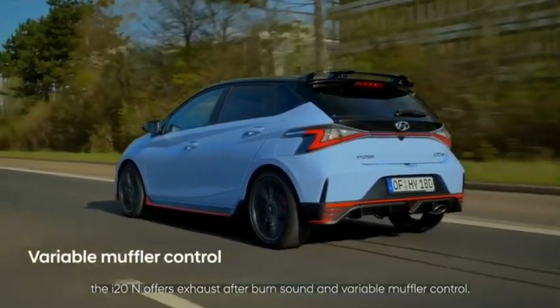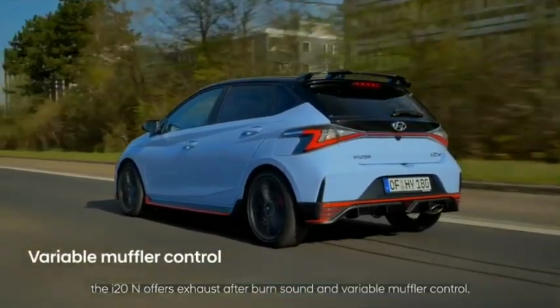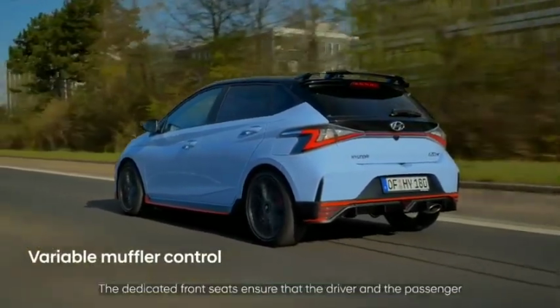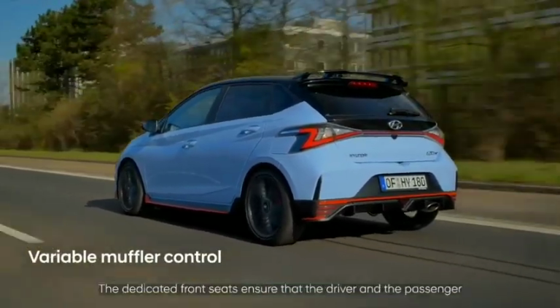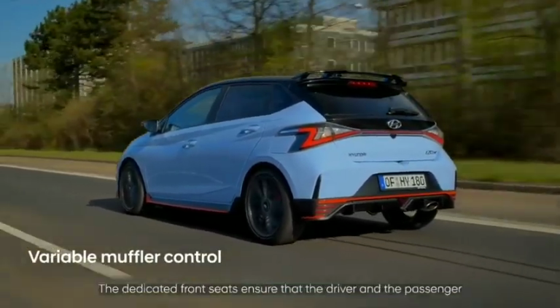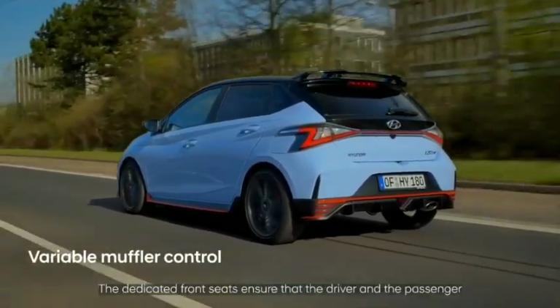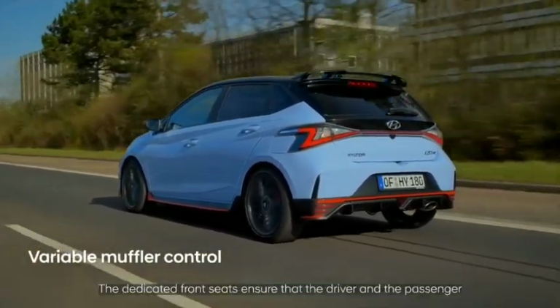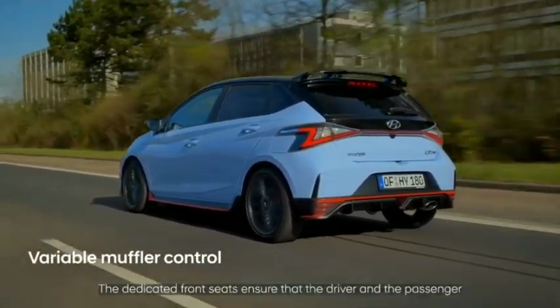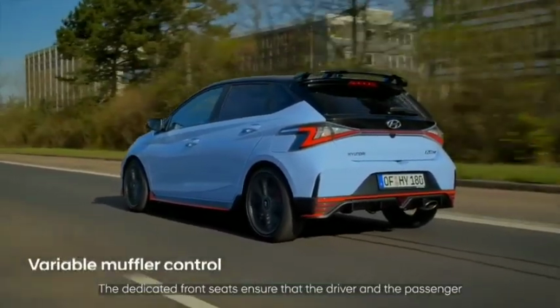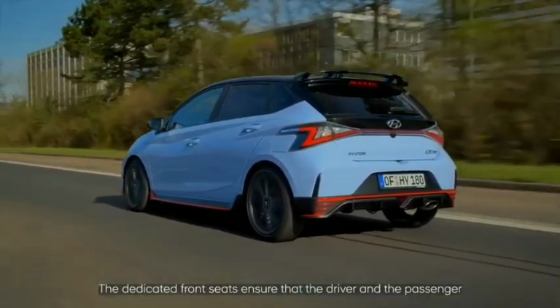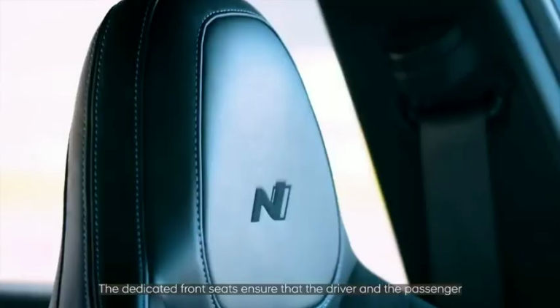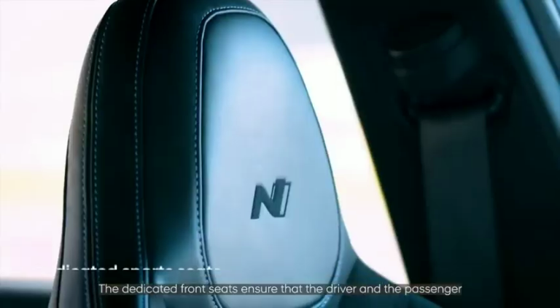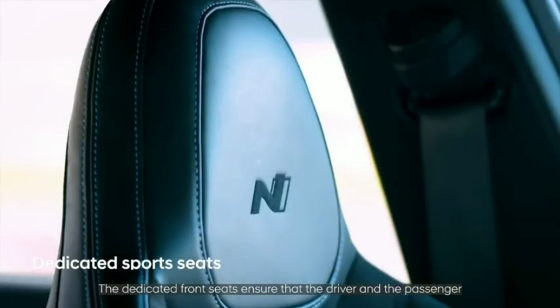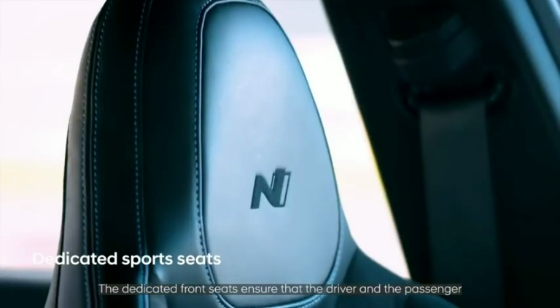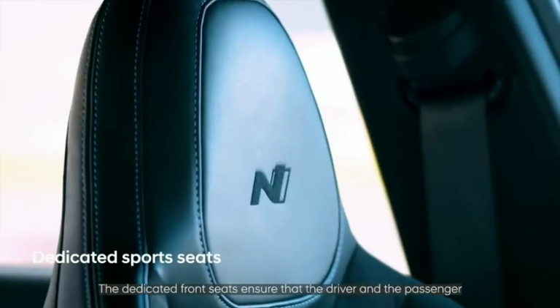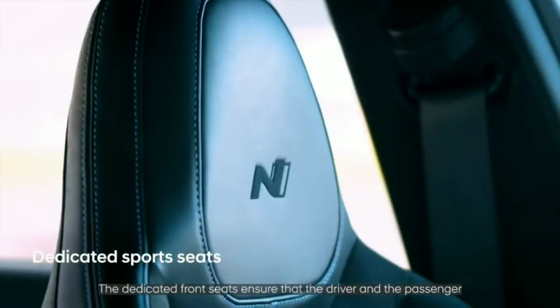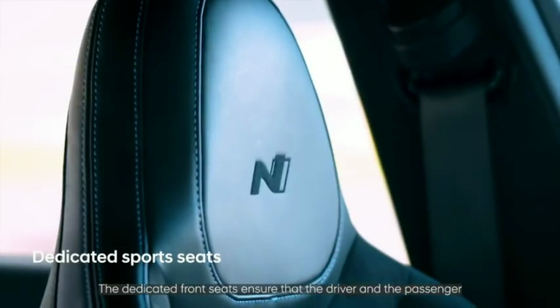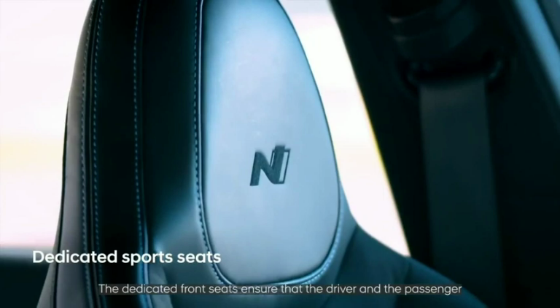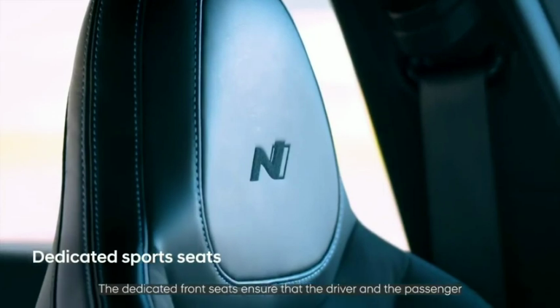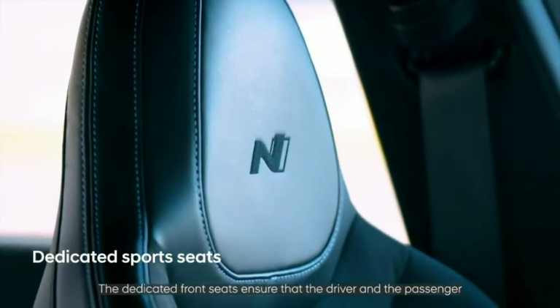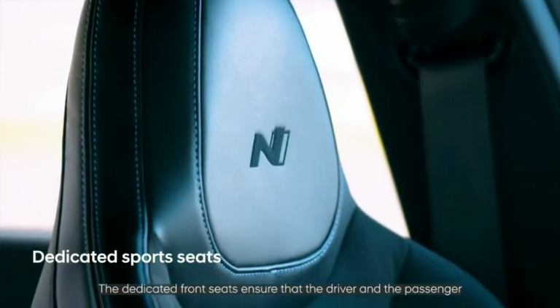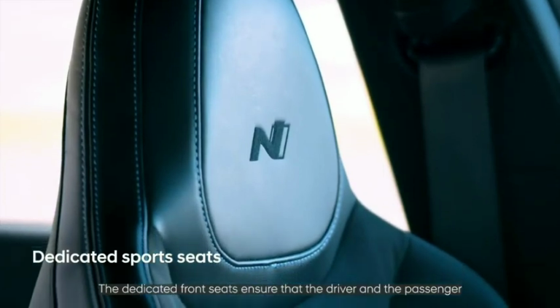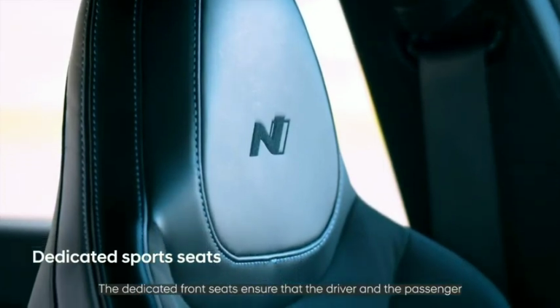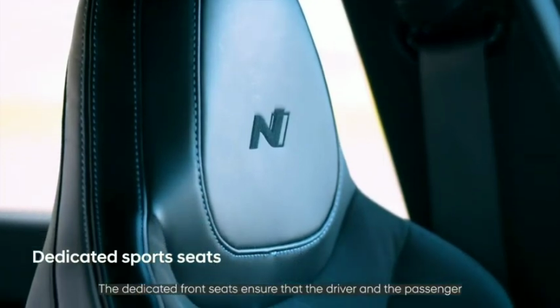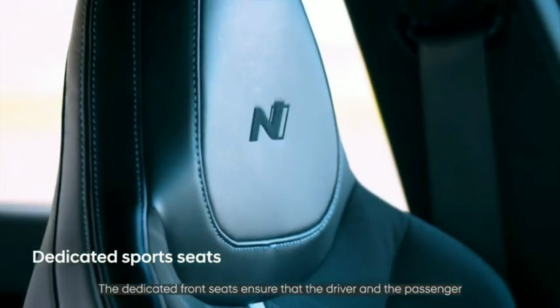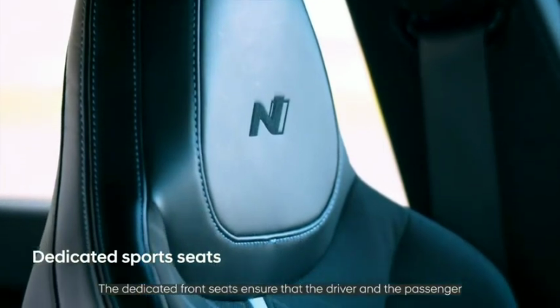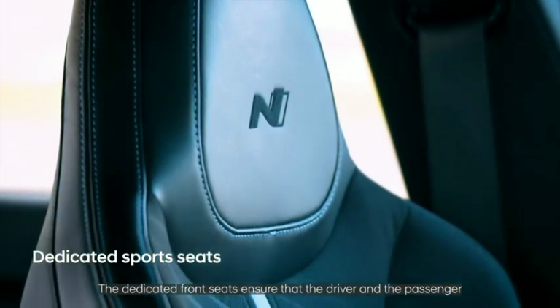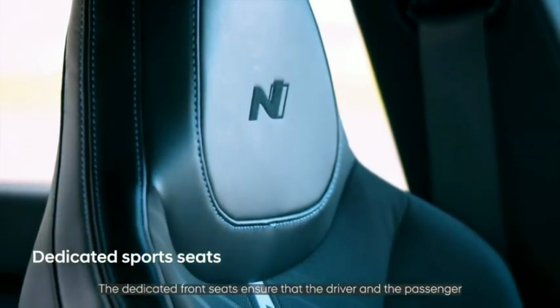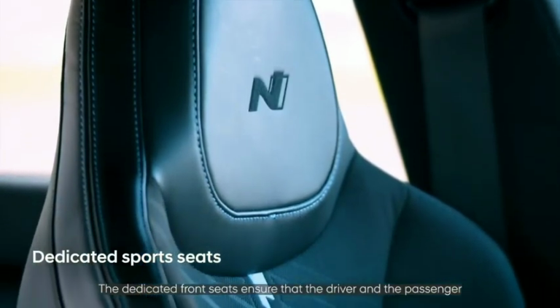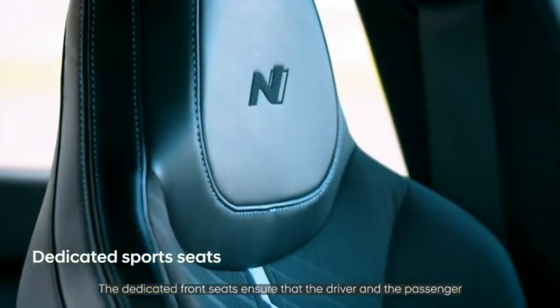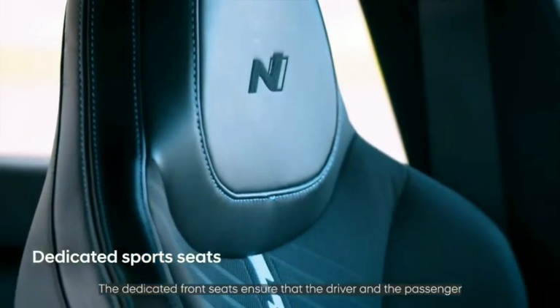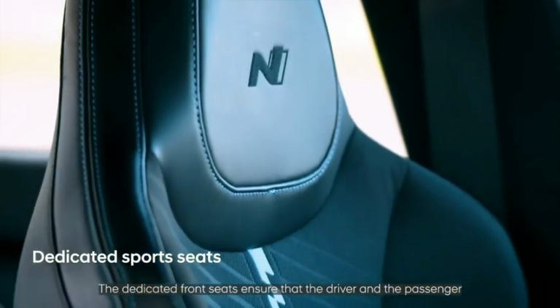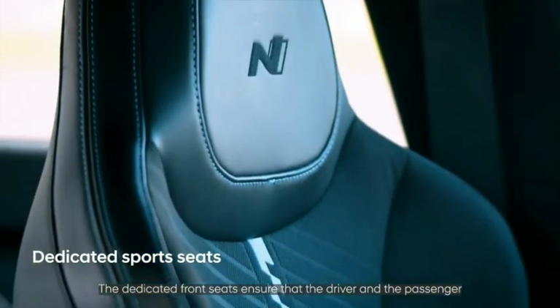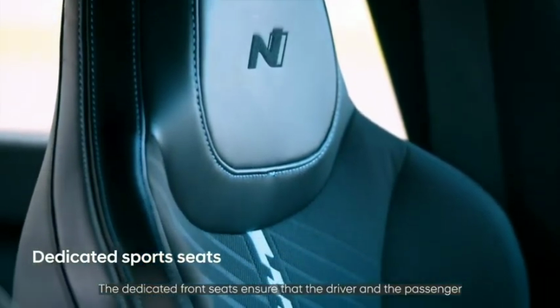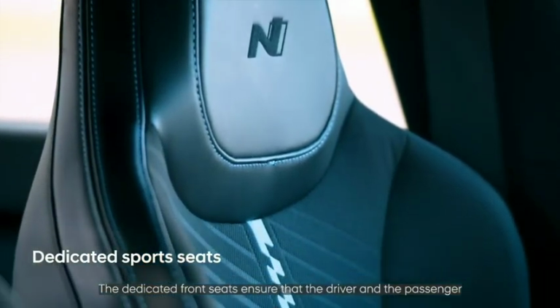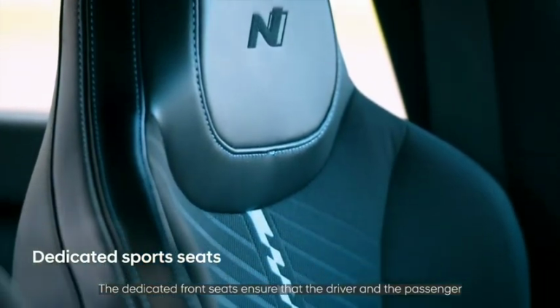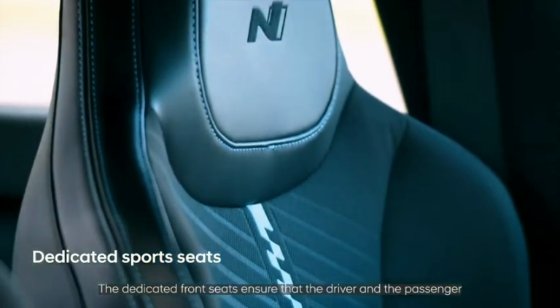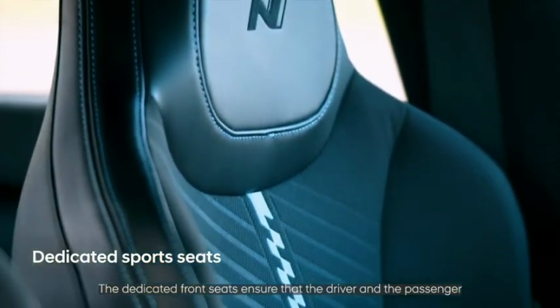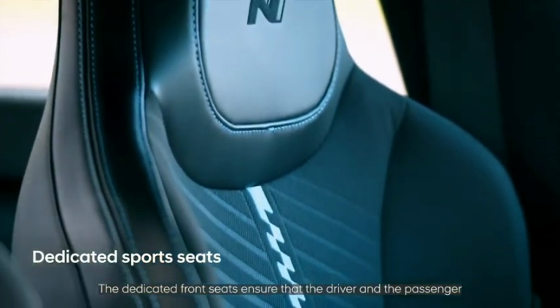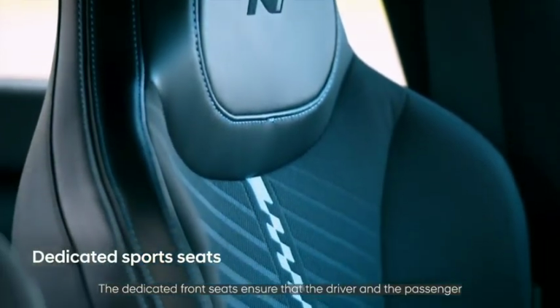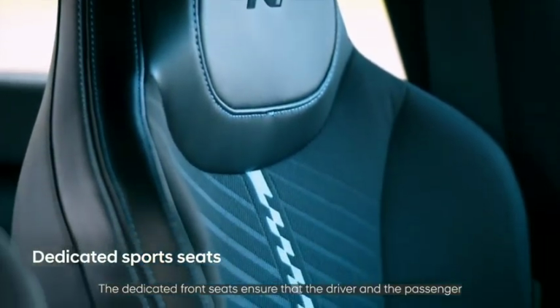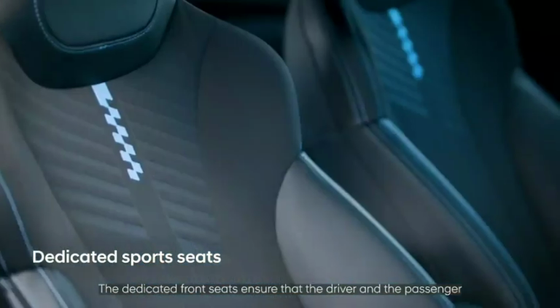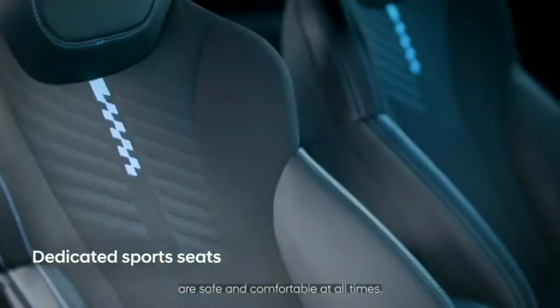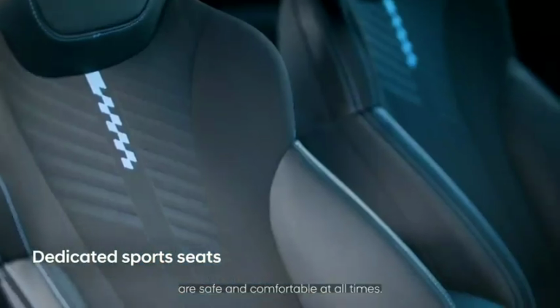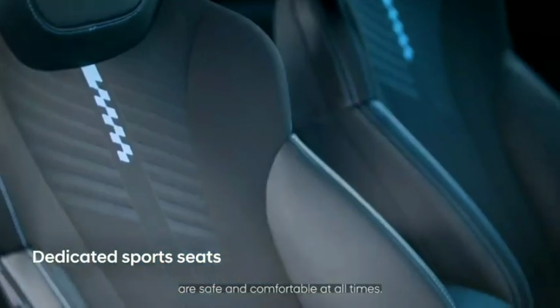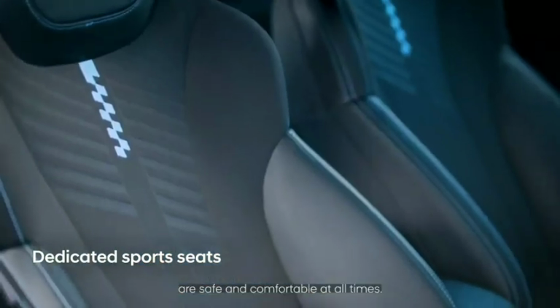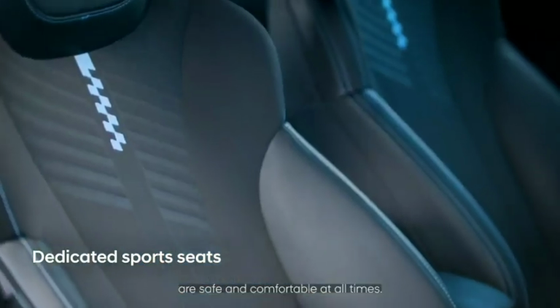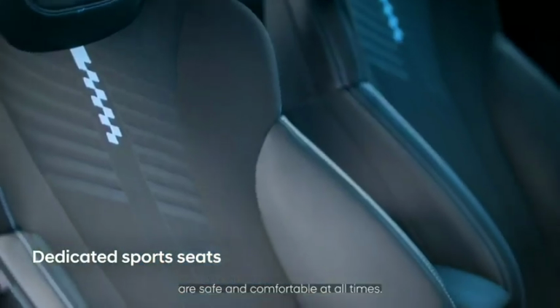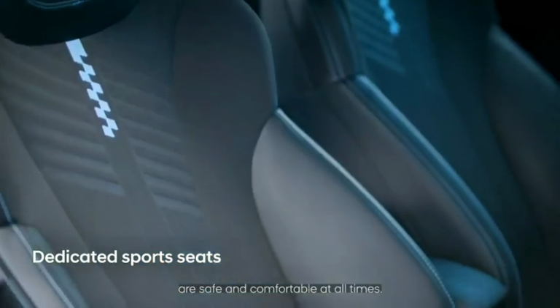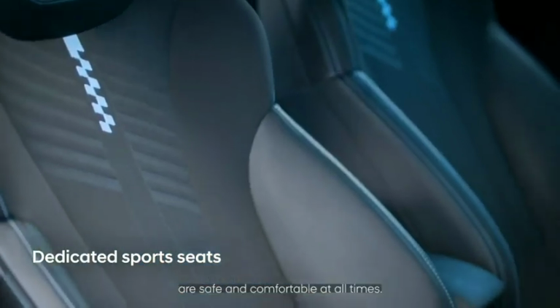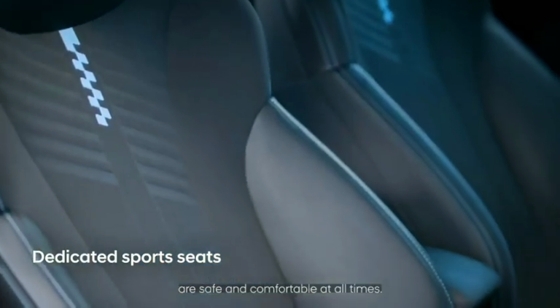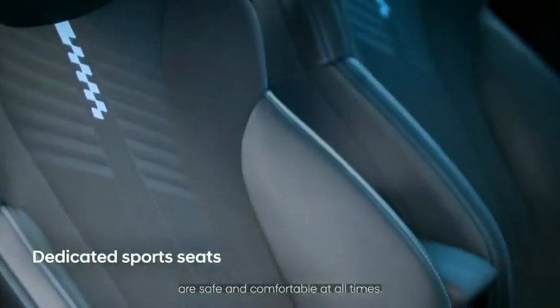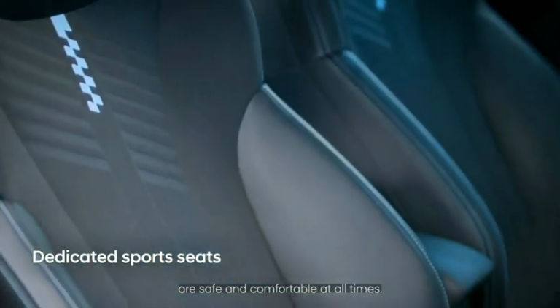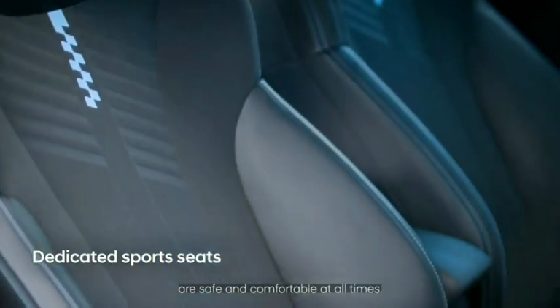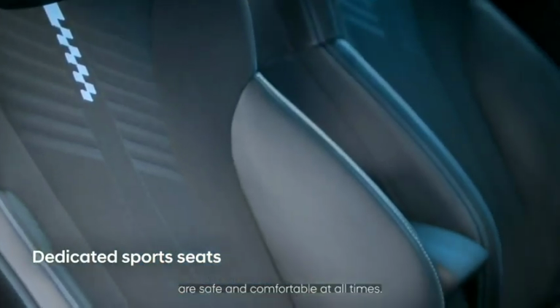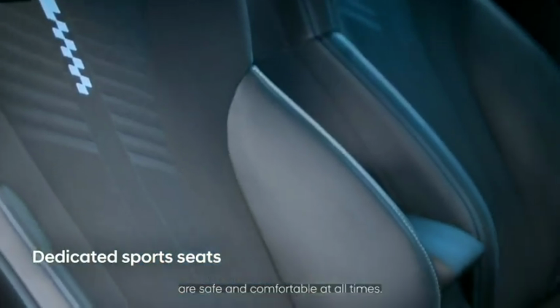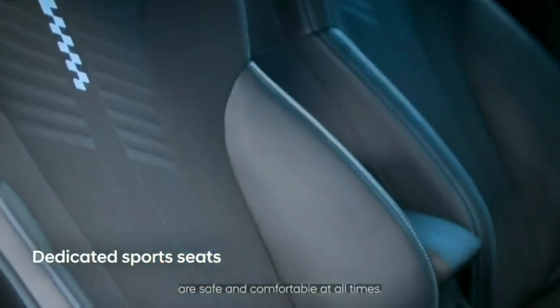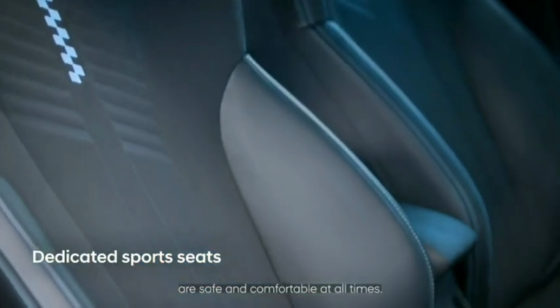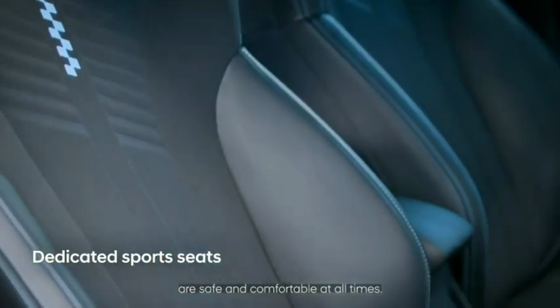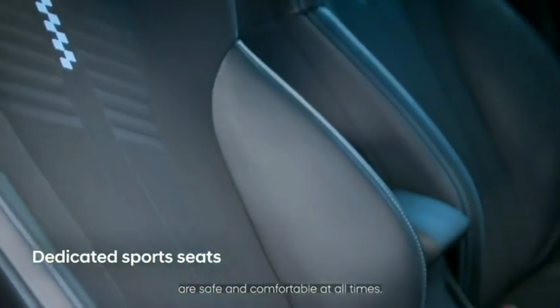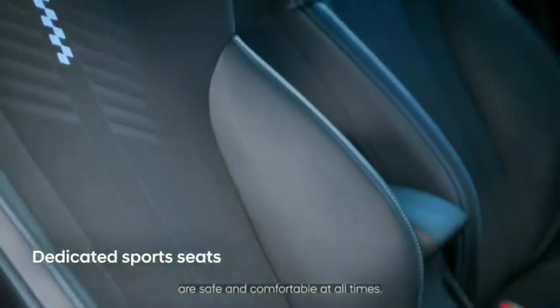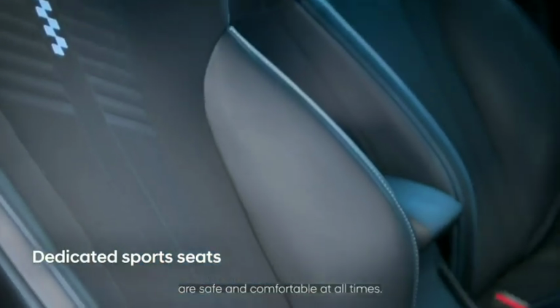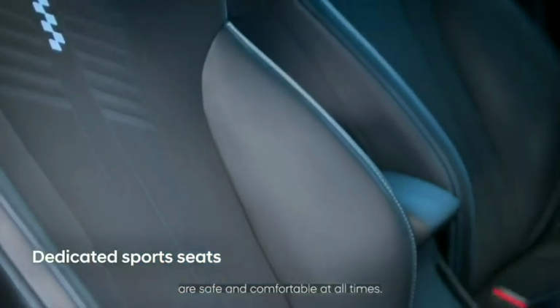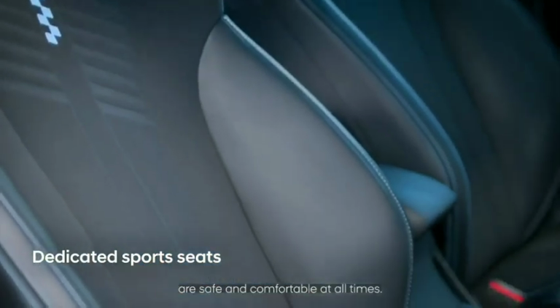The dedicated front seats ensure that both the driver and the passenger are safe and comfortable at all times.